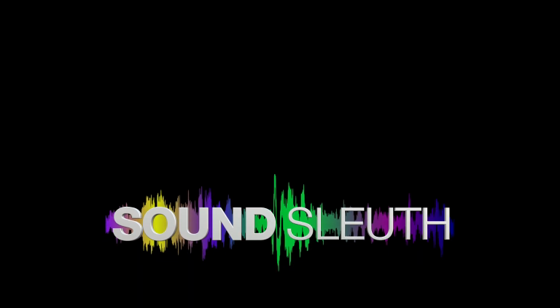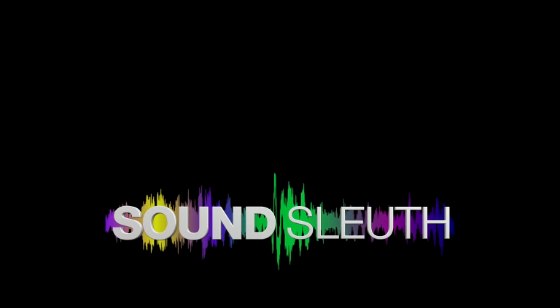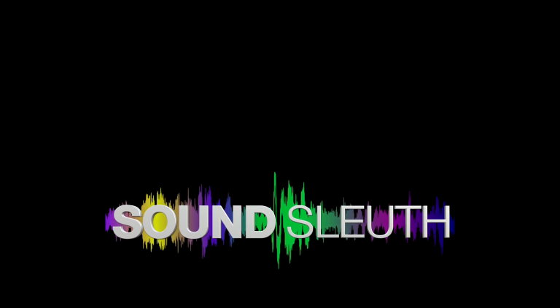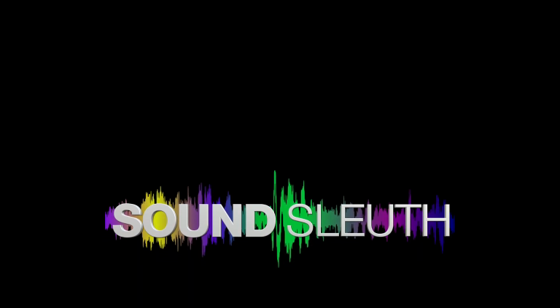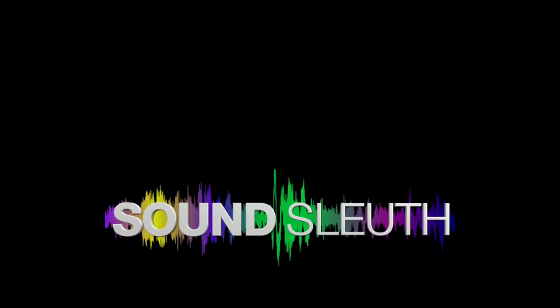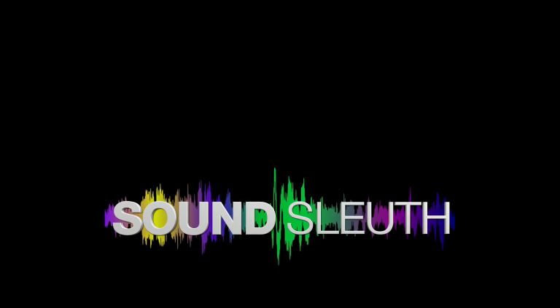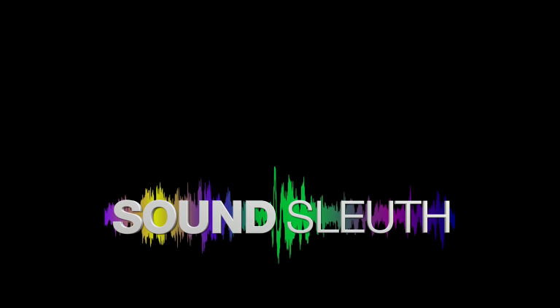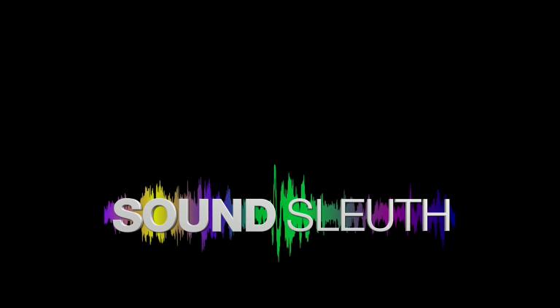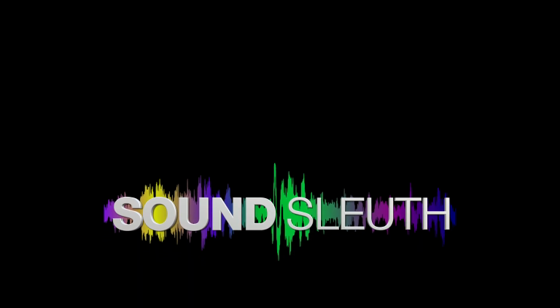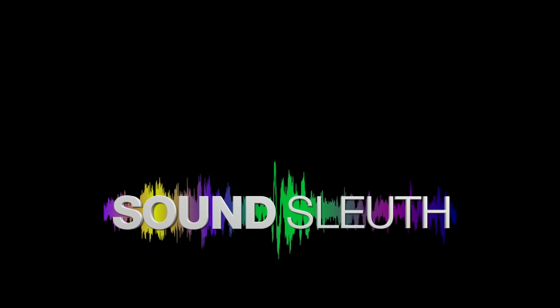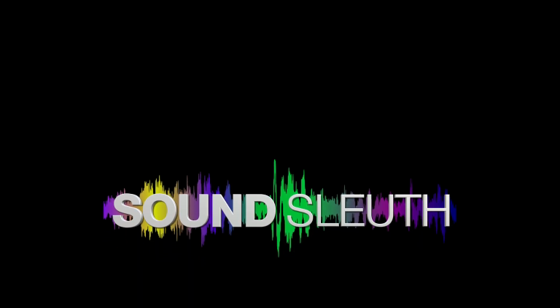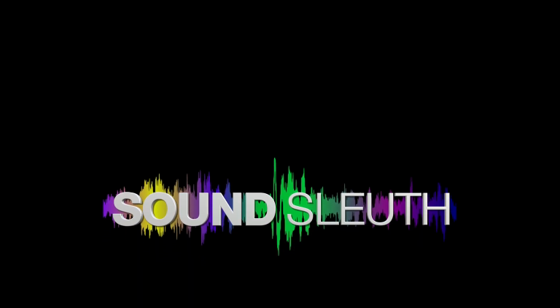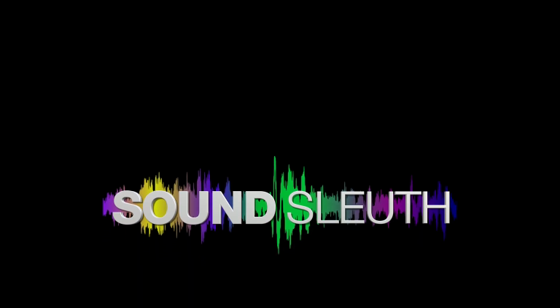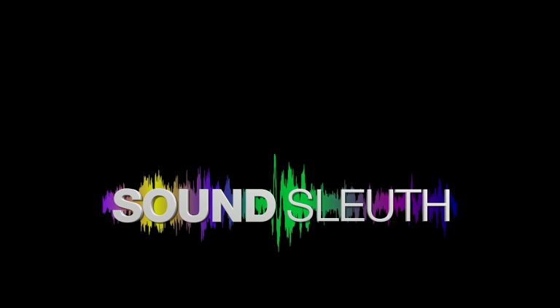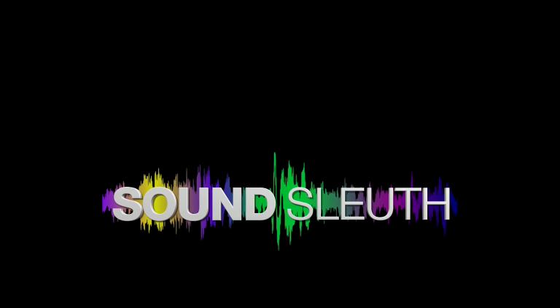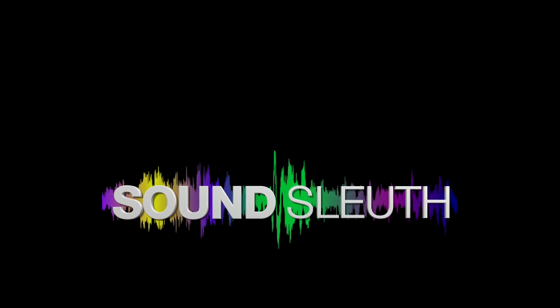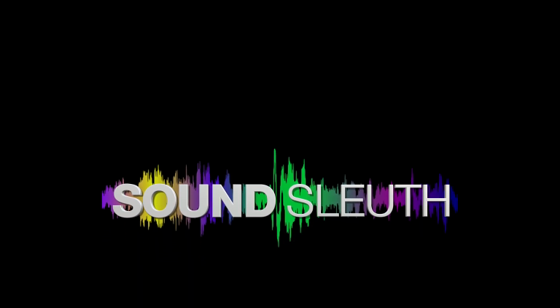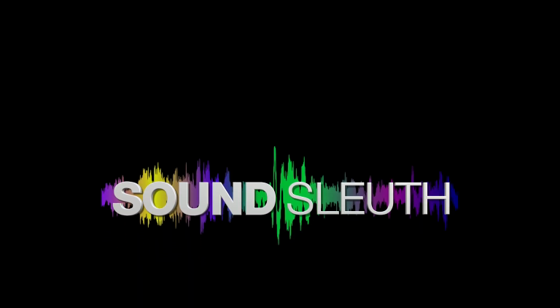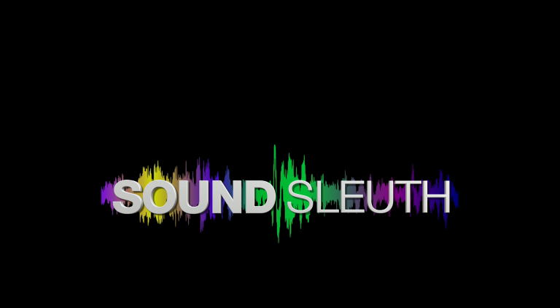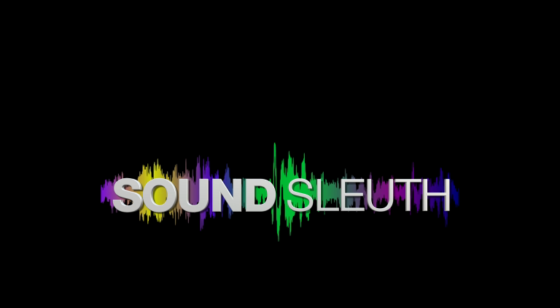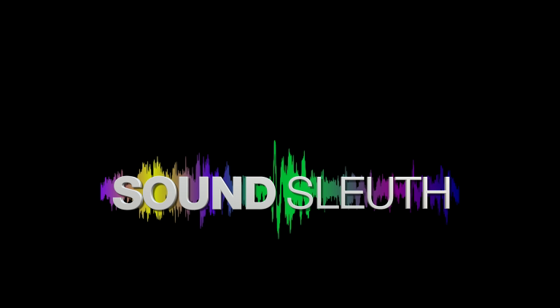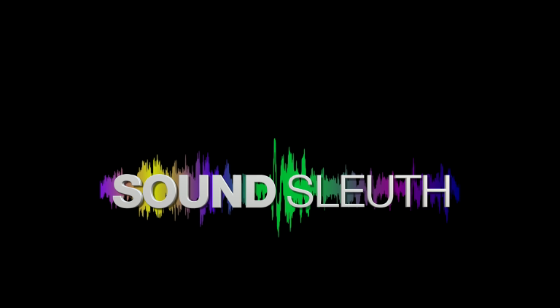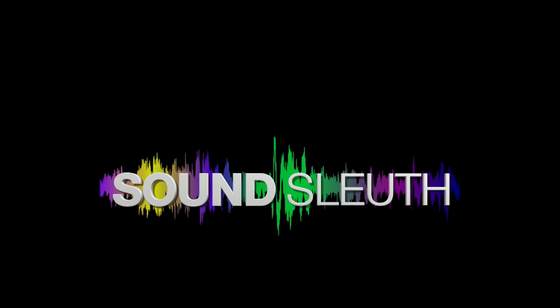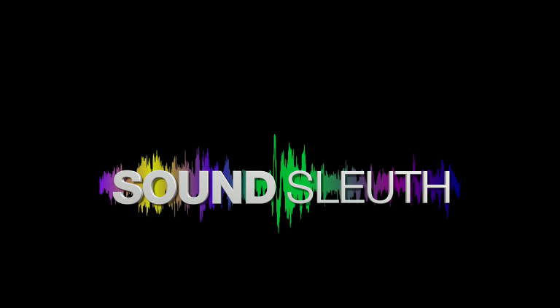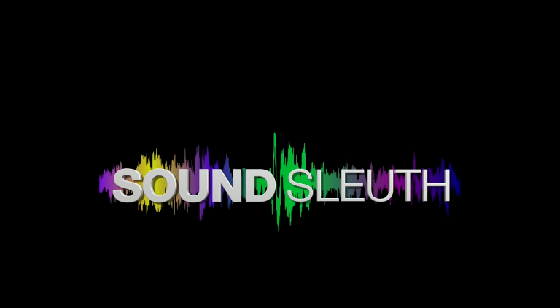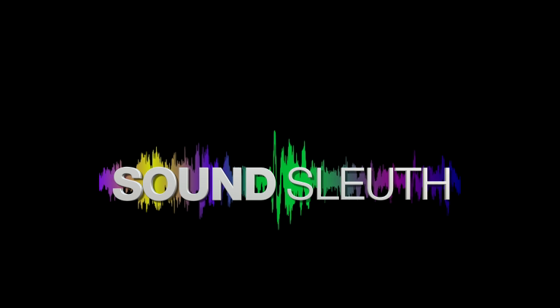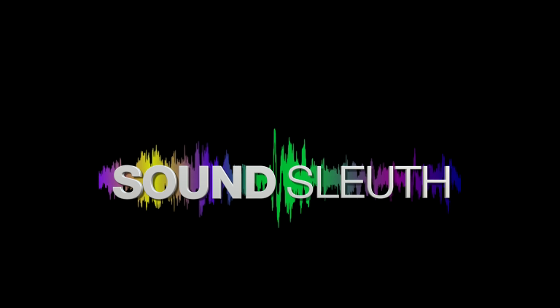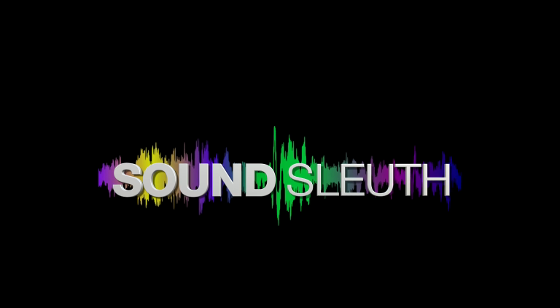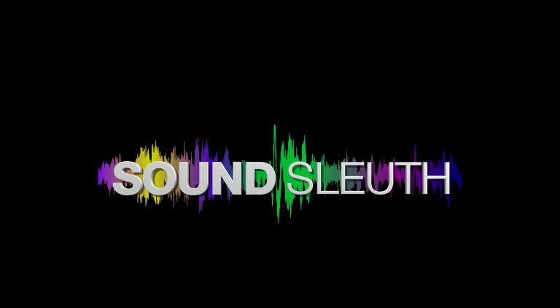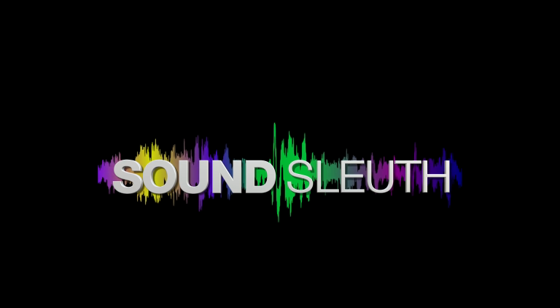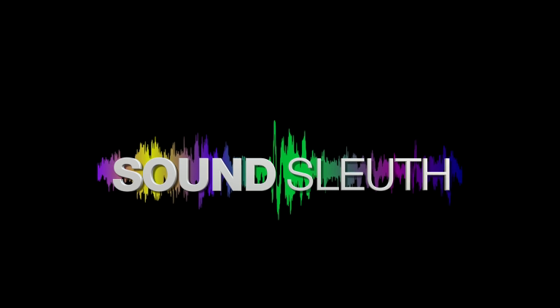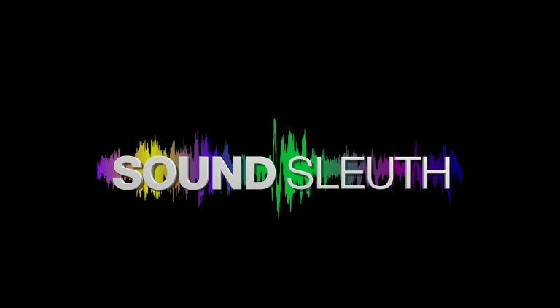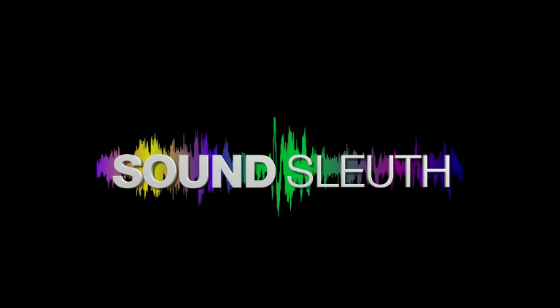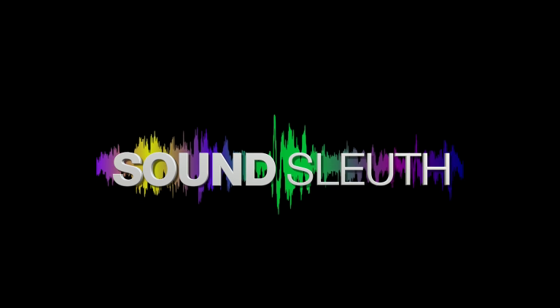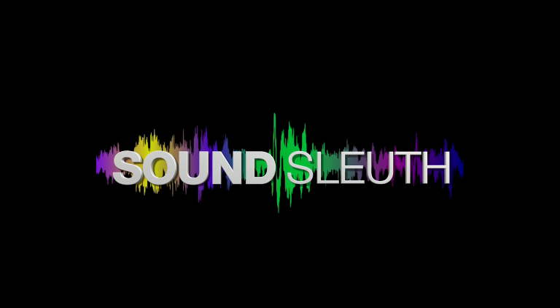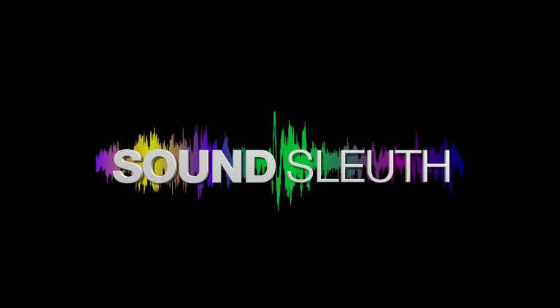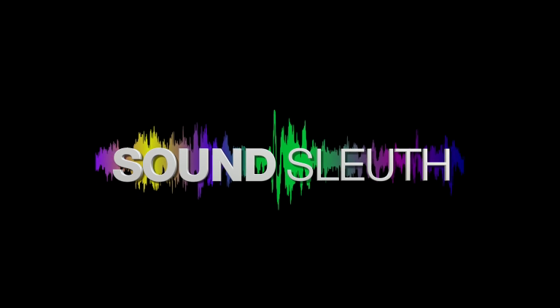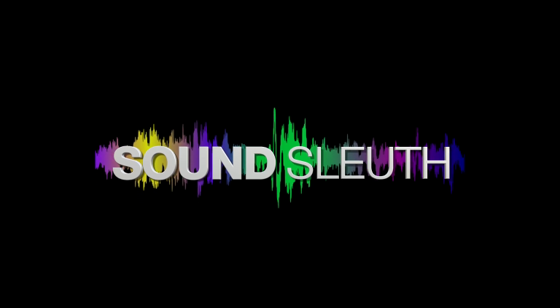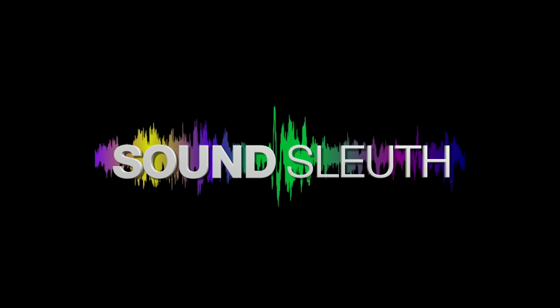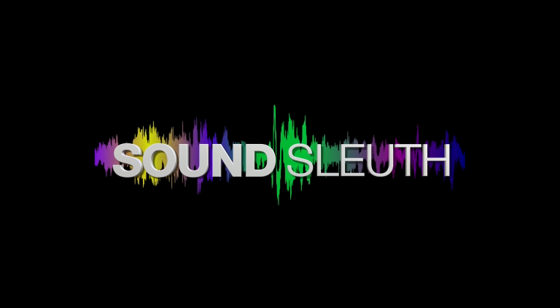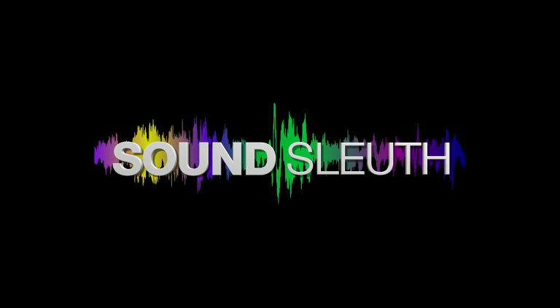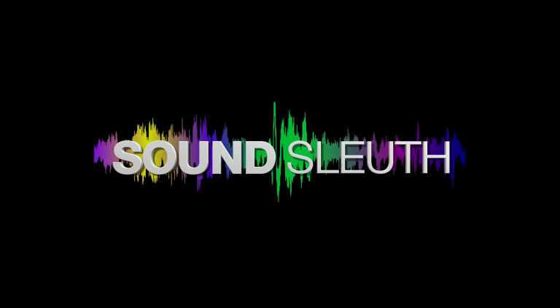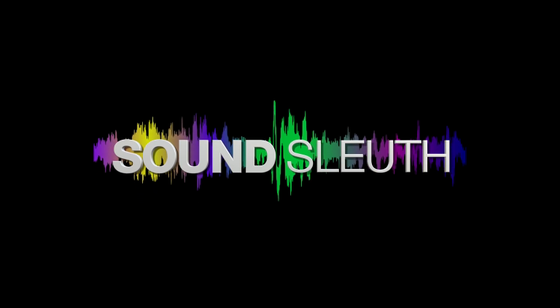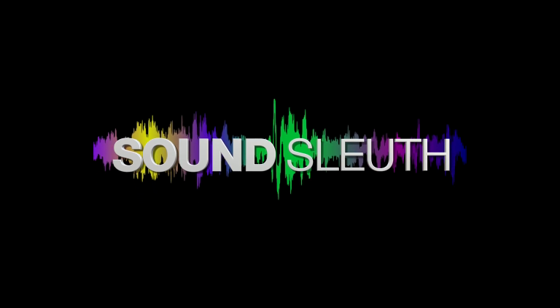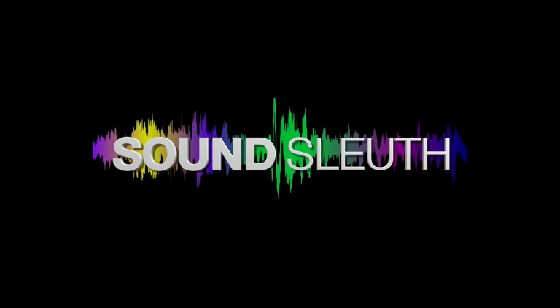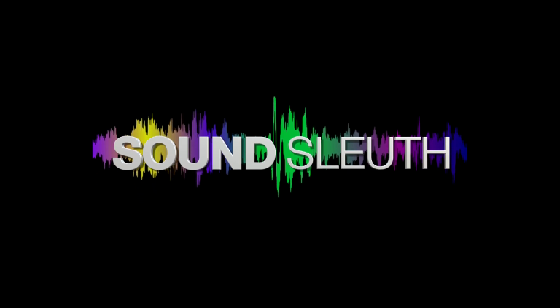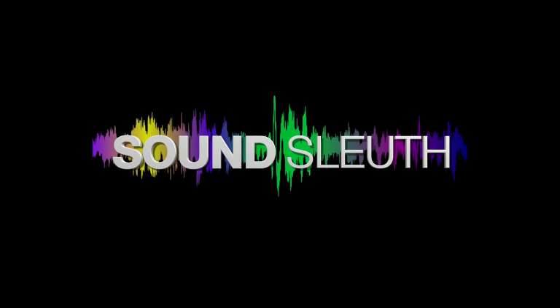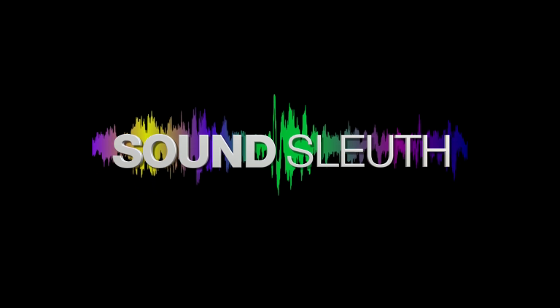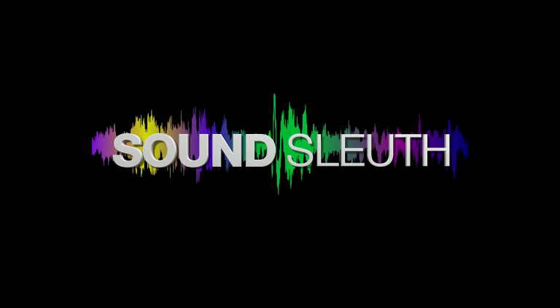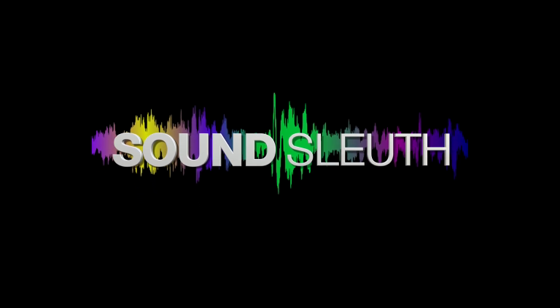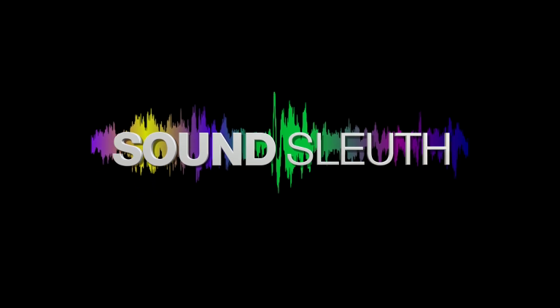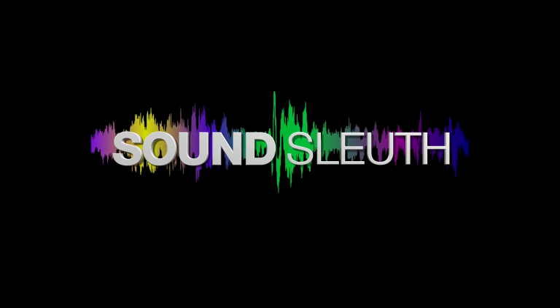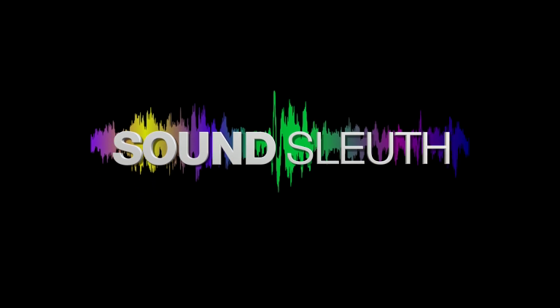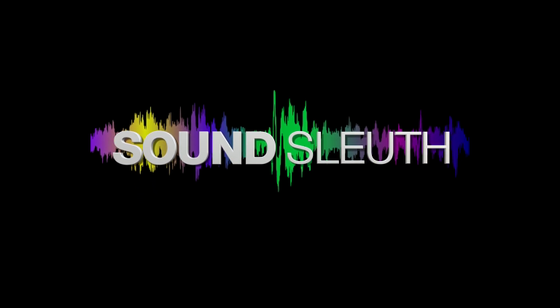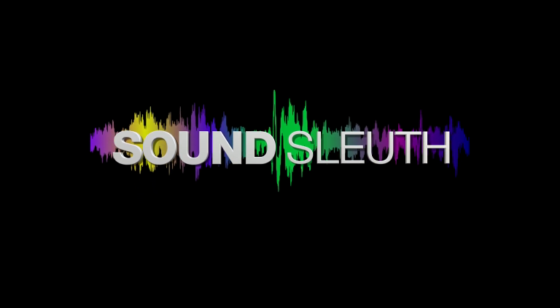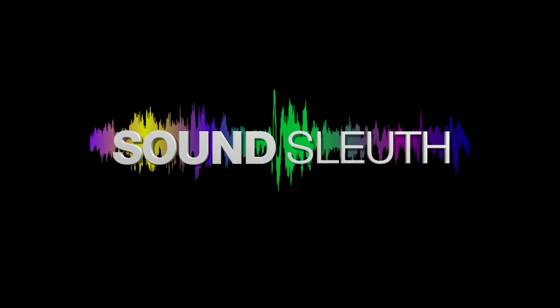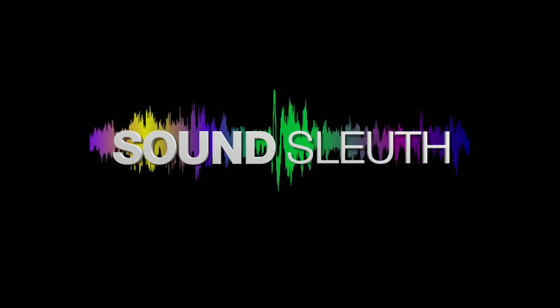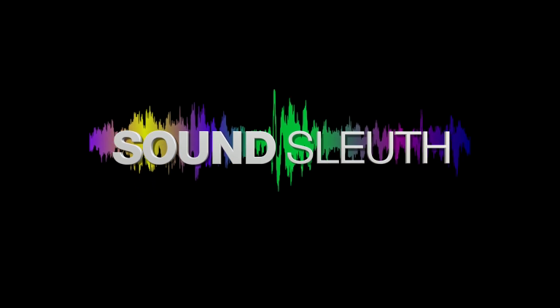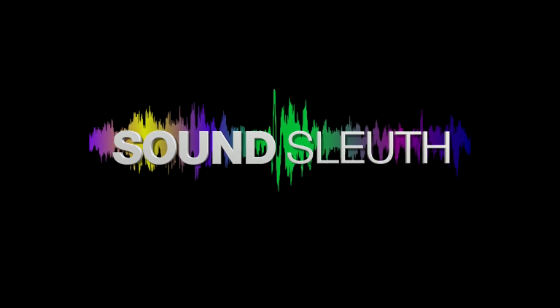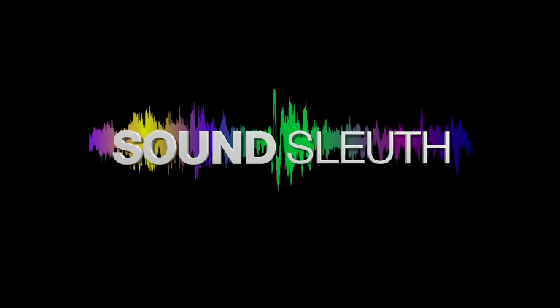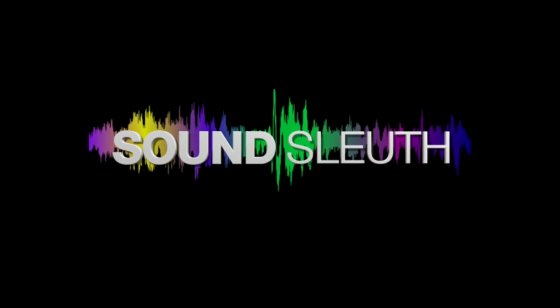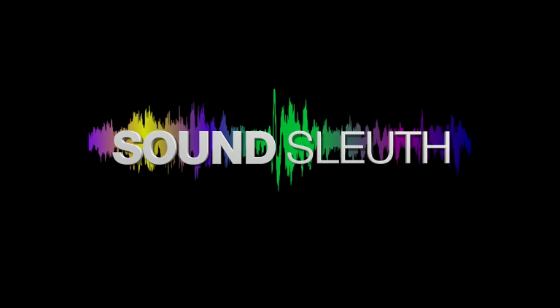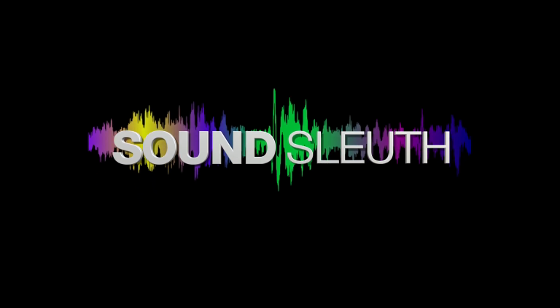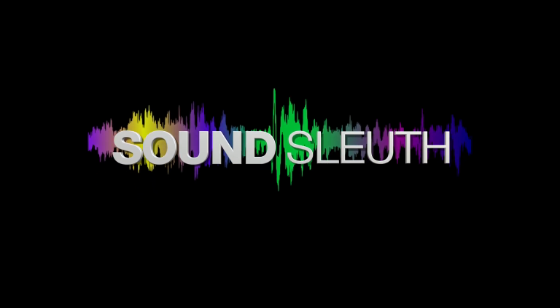One more thing: this entire video was narrated with the microphone we just built.